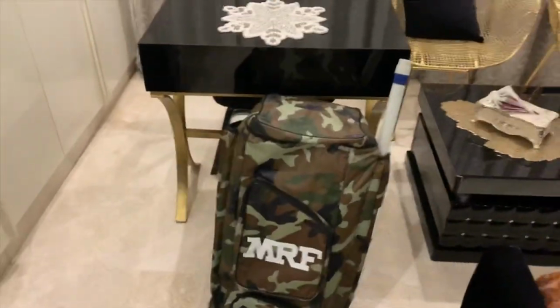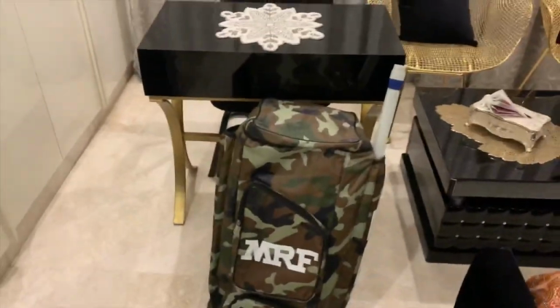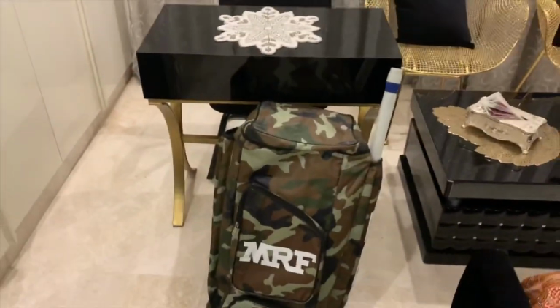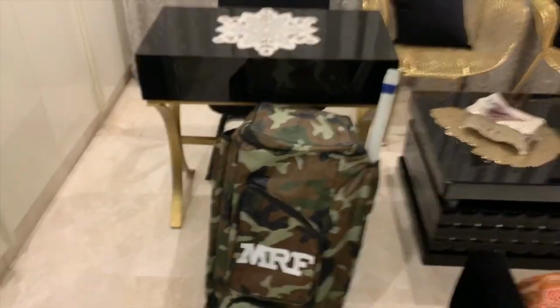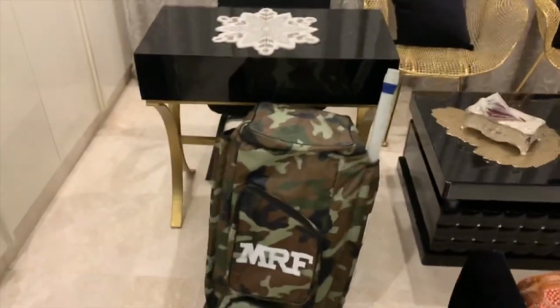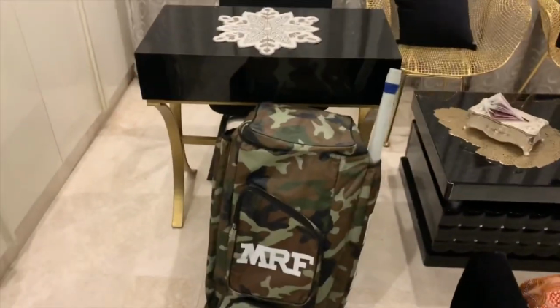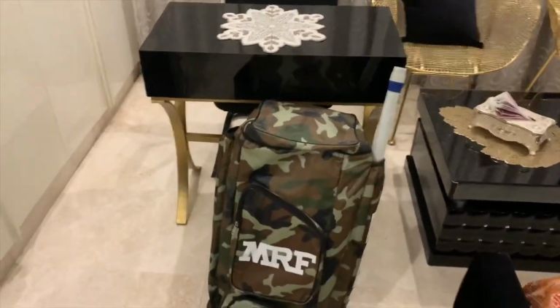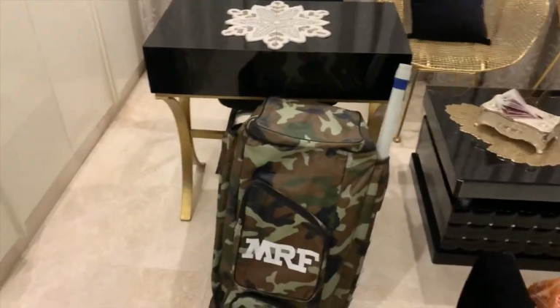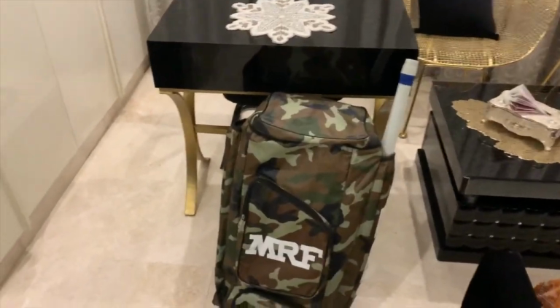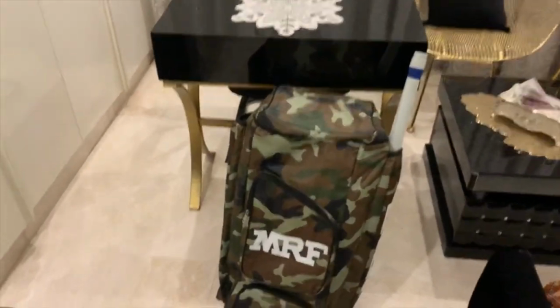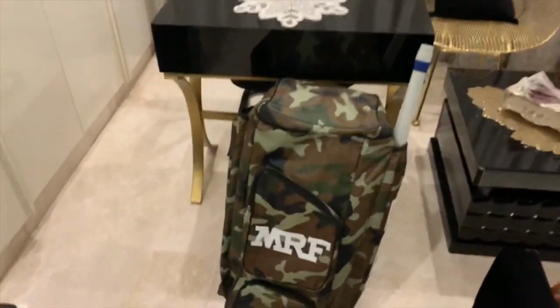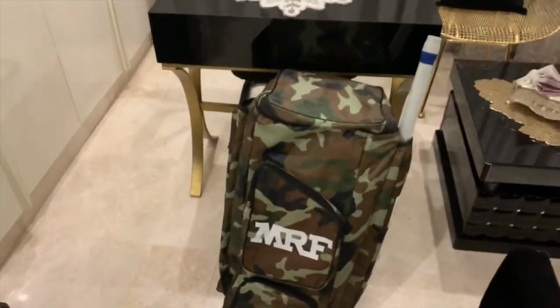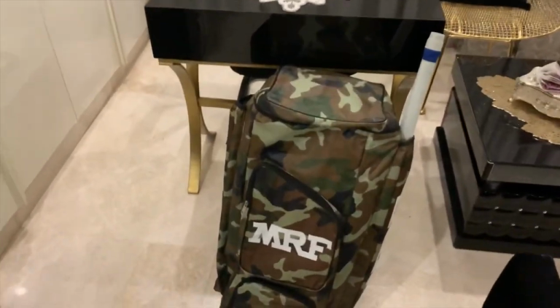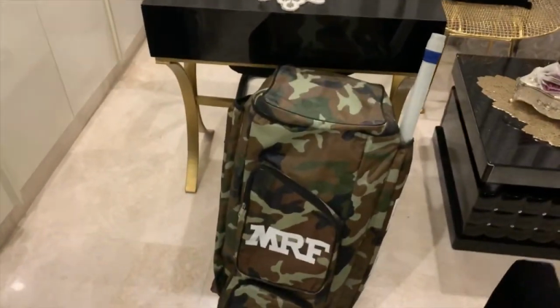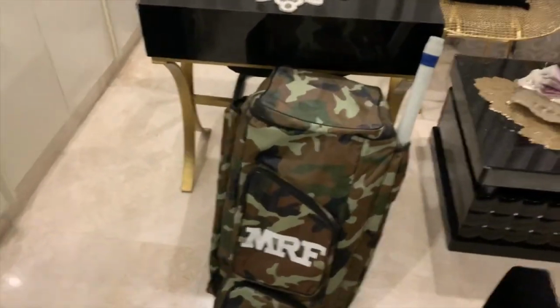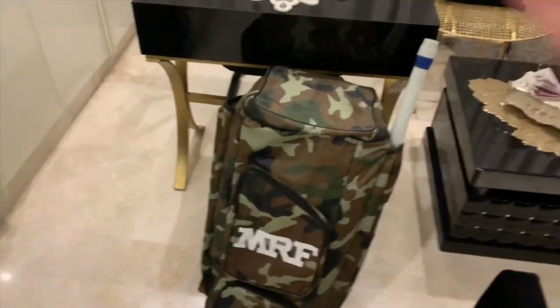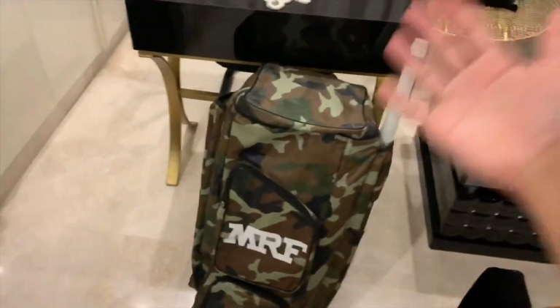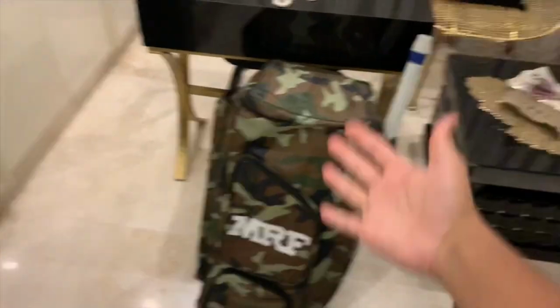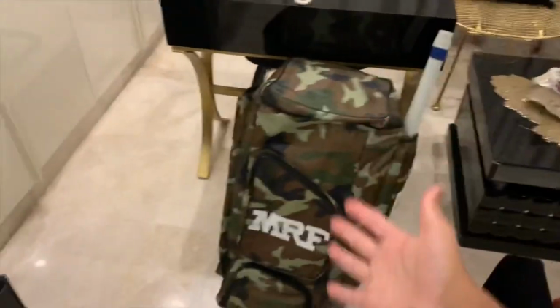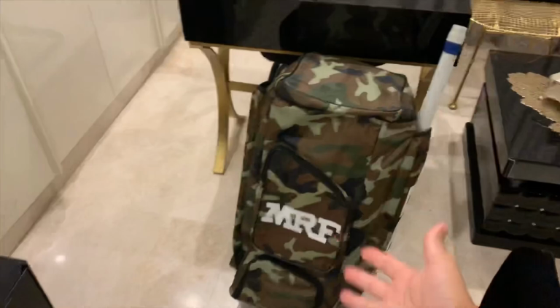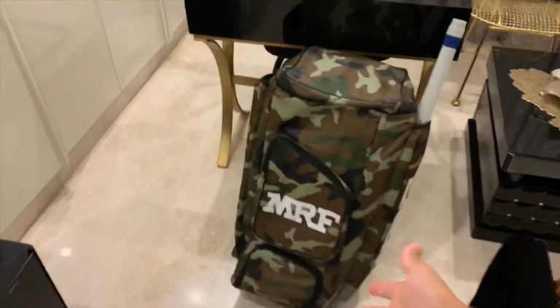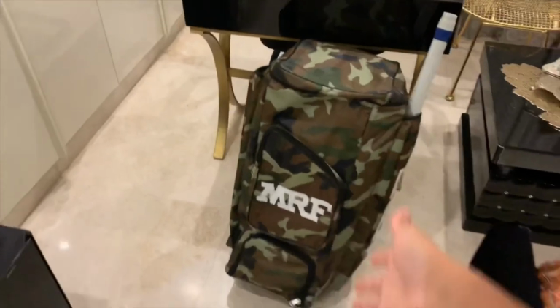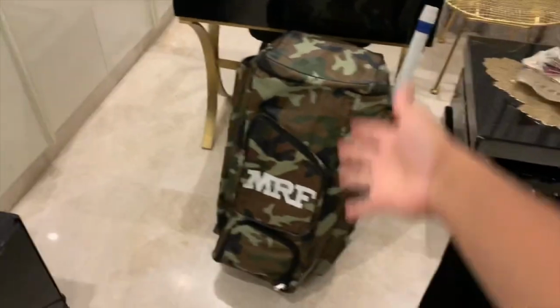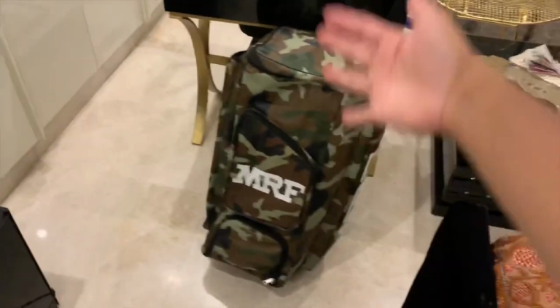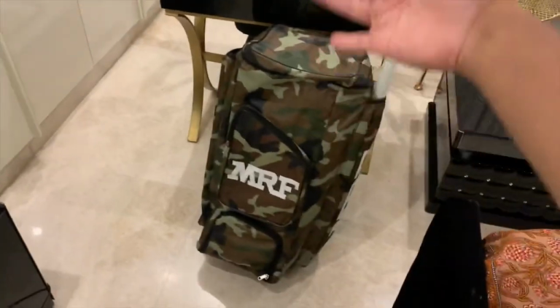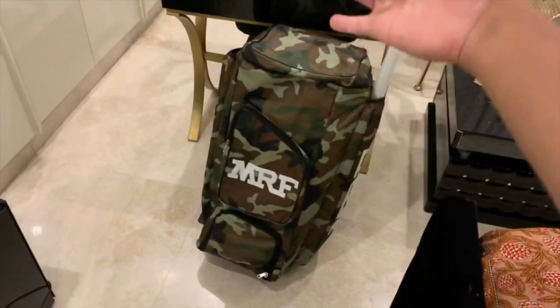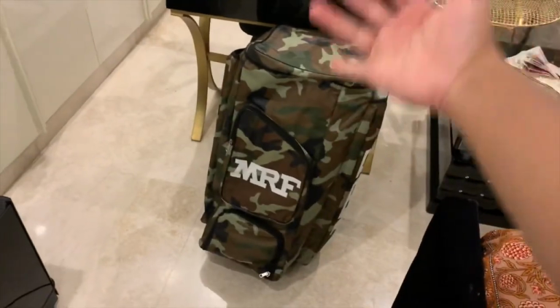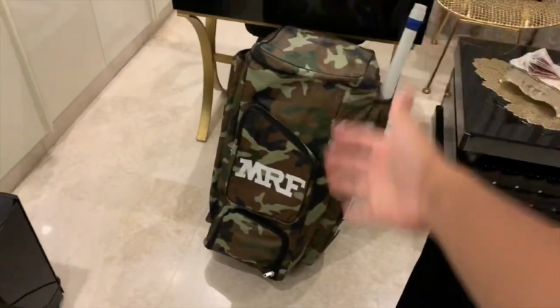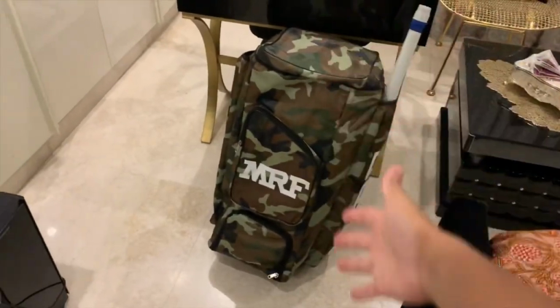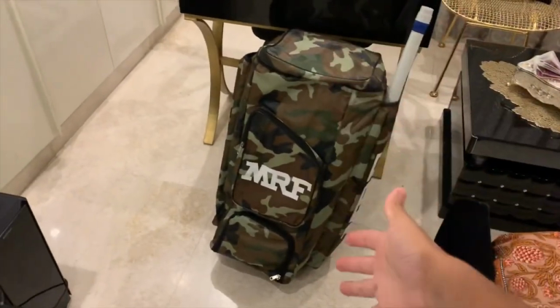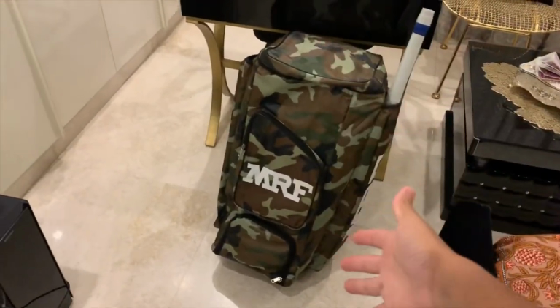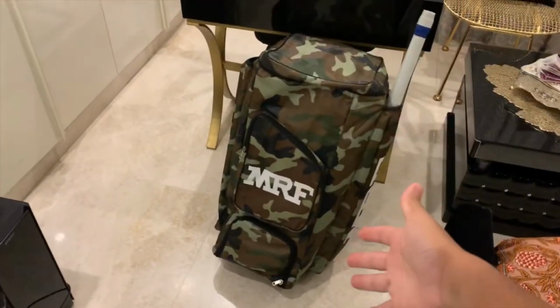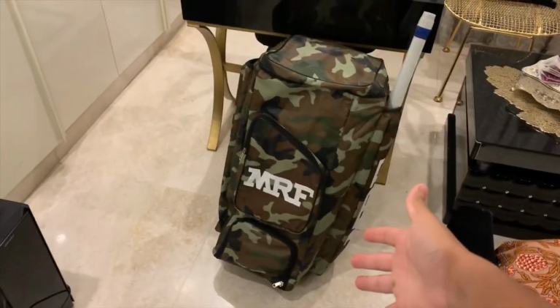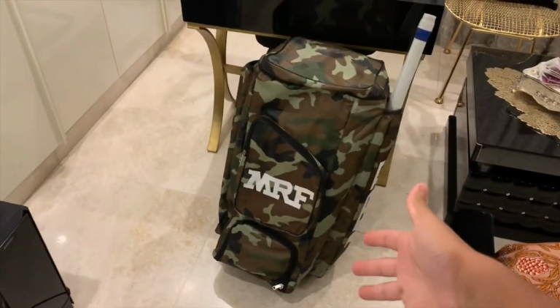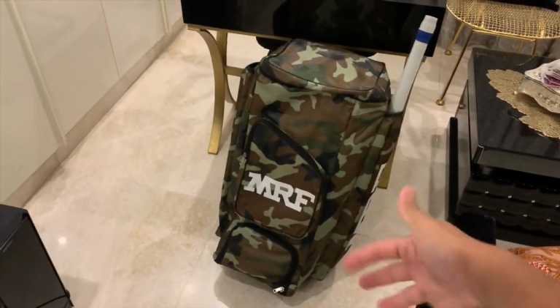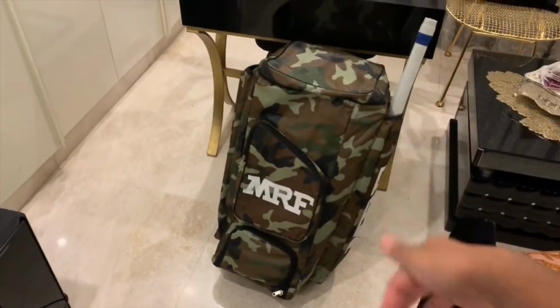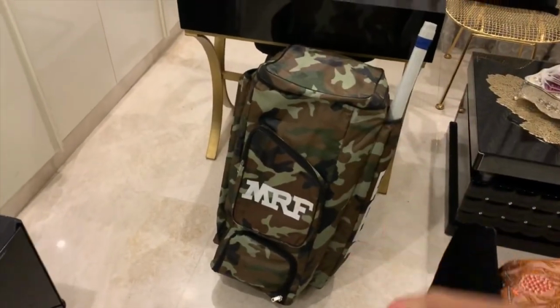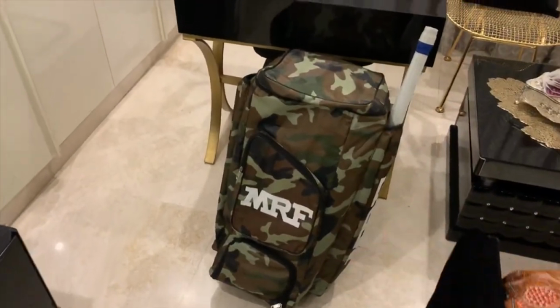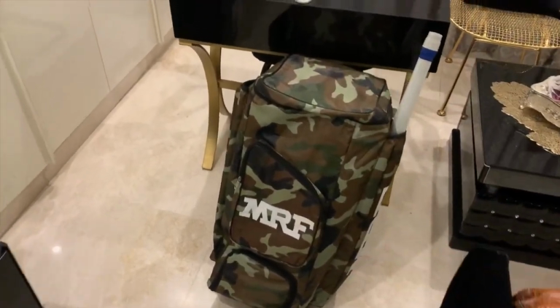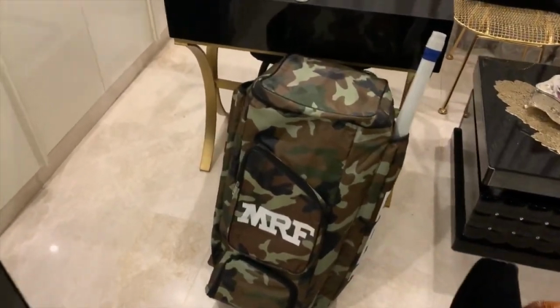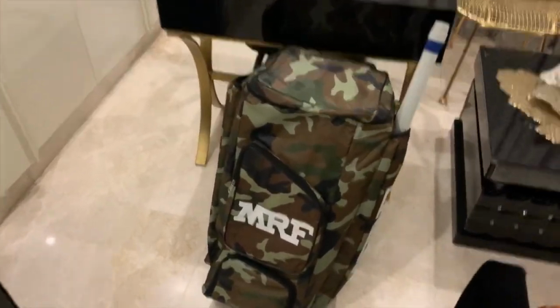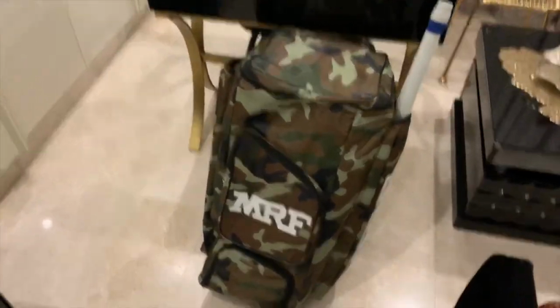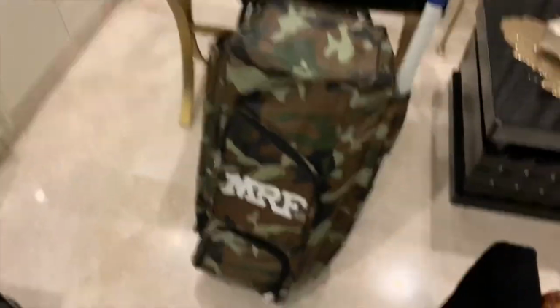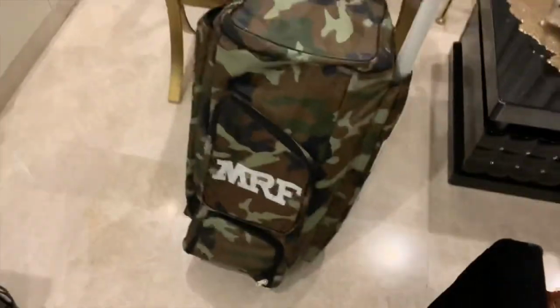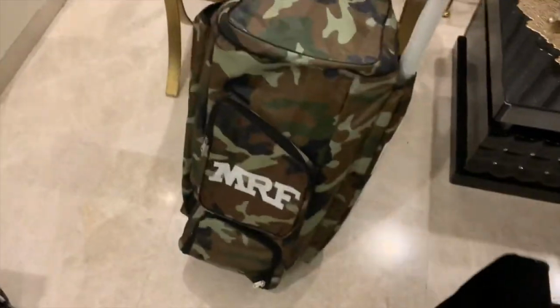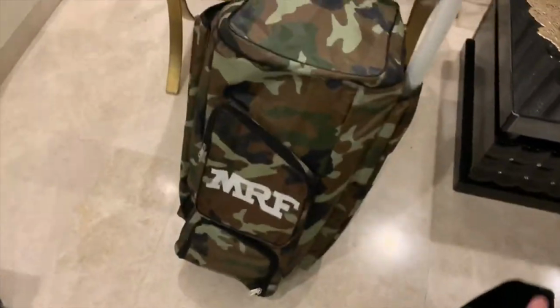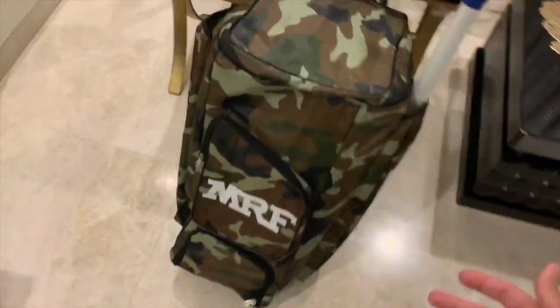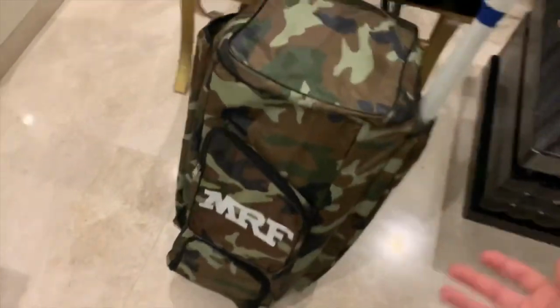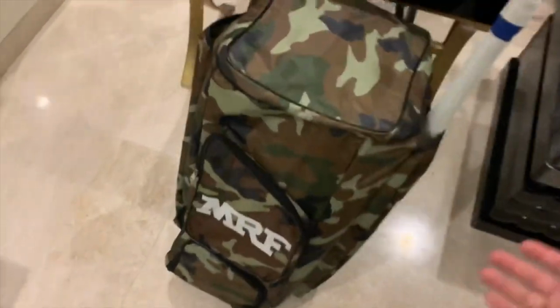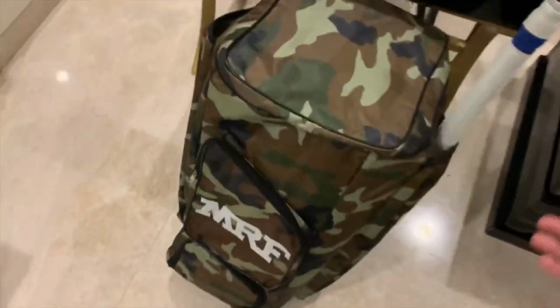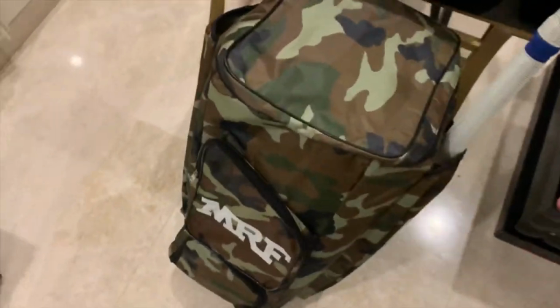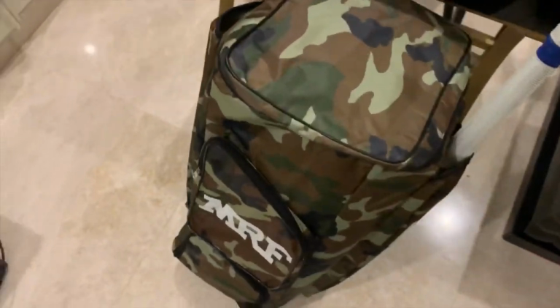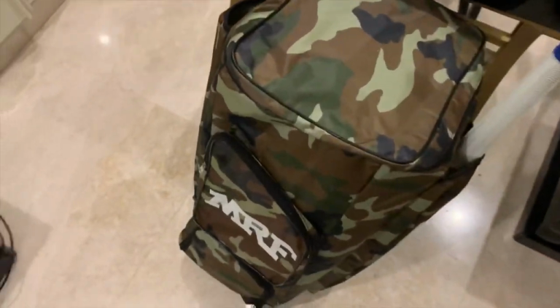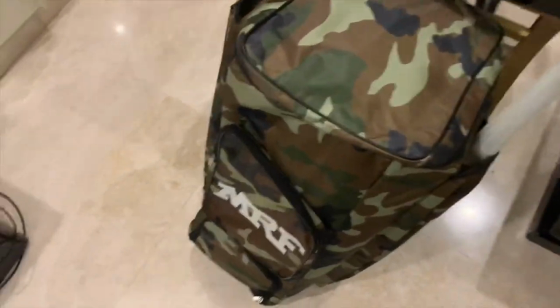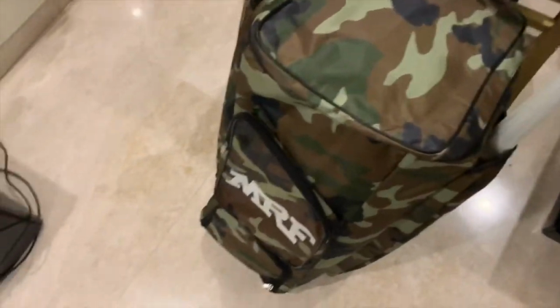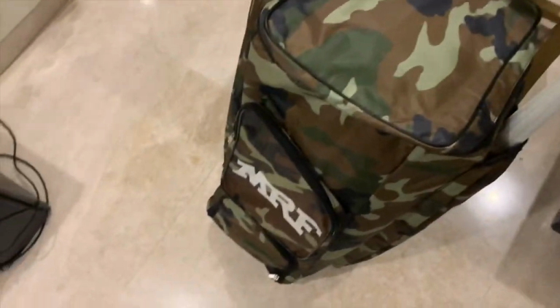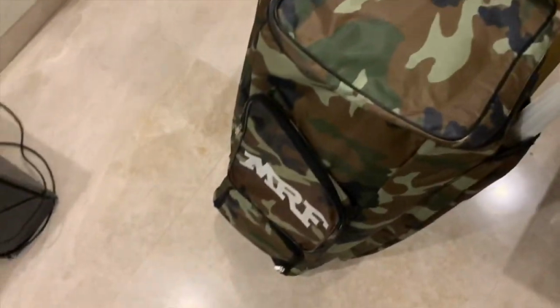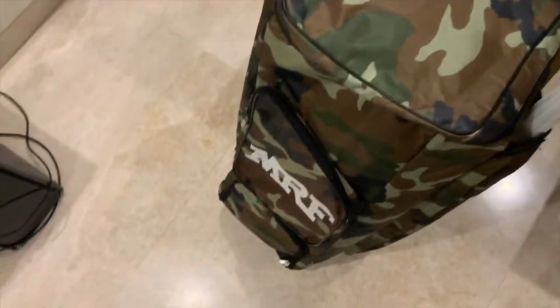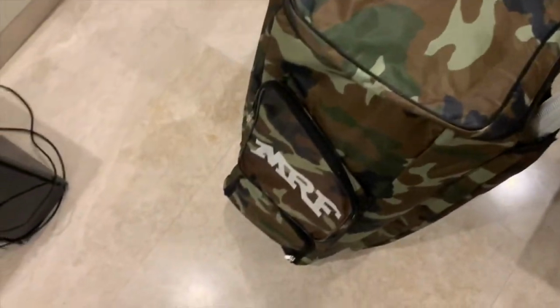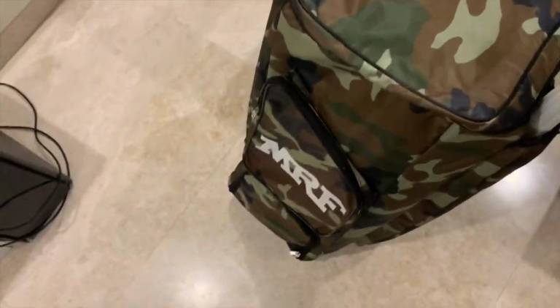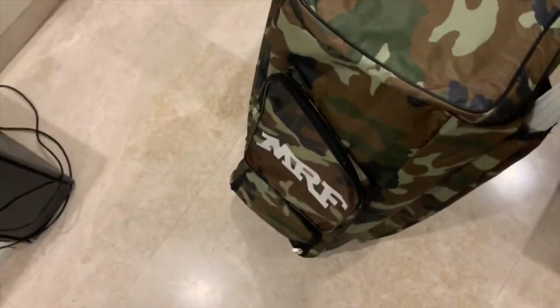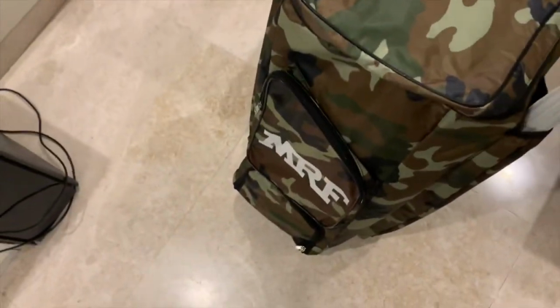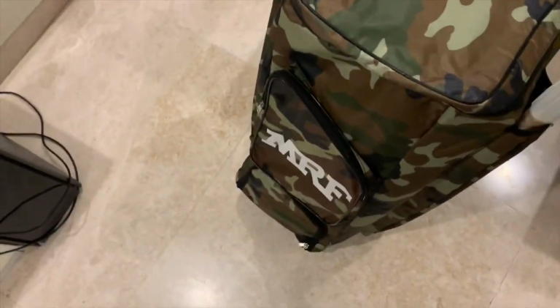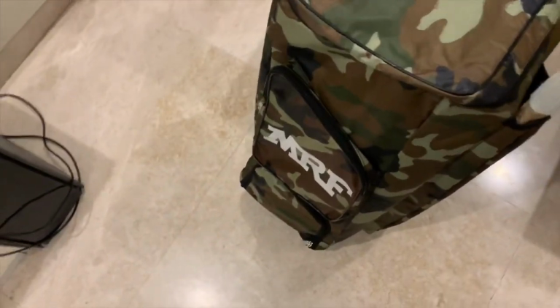Starting off we have the MRF kit bag. I don't know exactly how much it is, but it's about 1500 bucks.